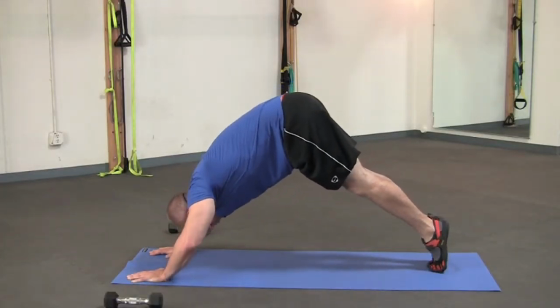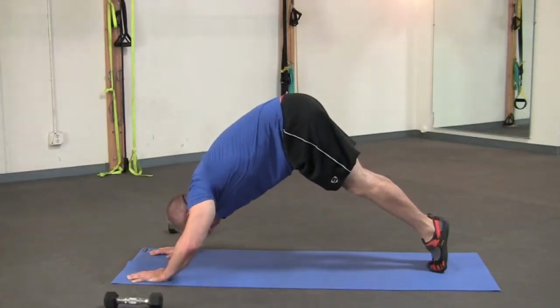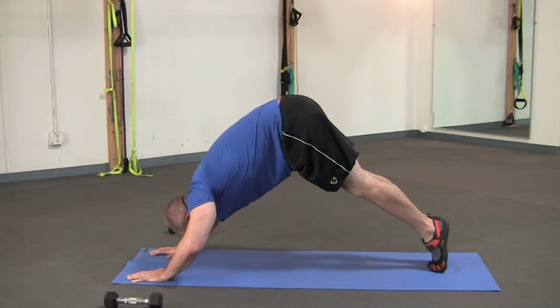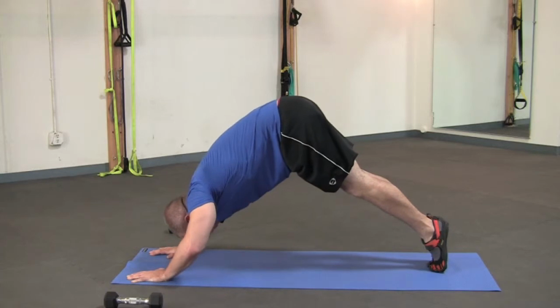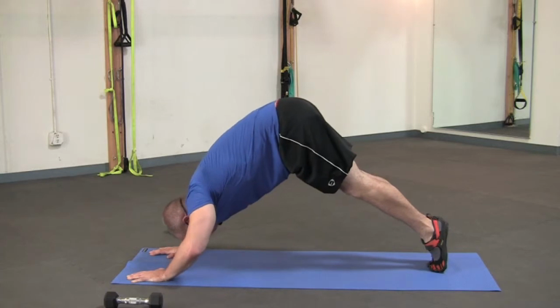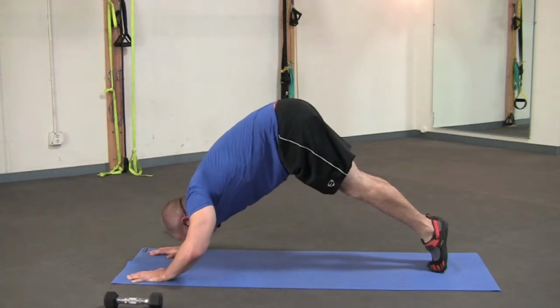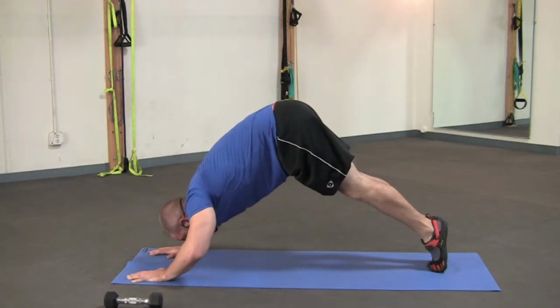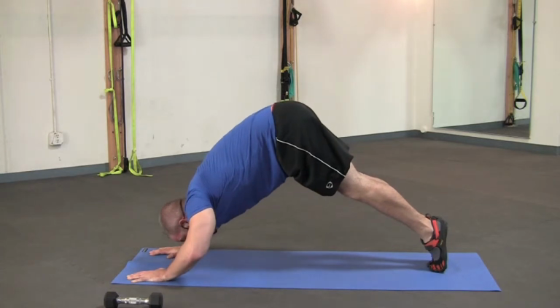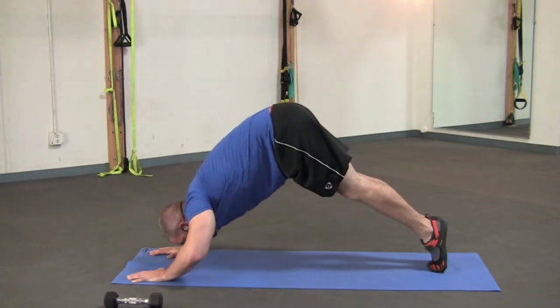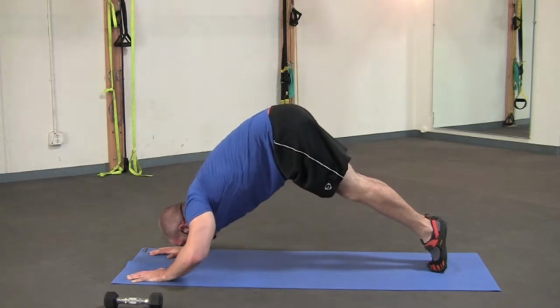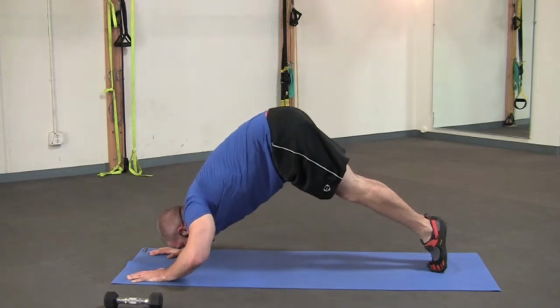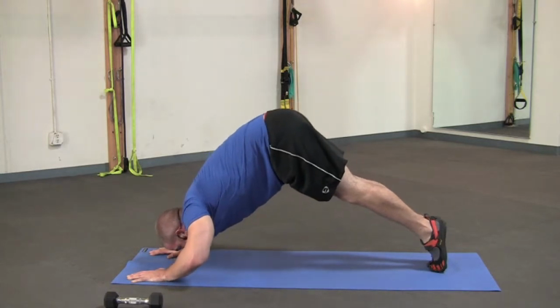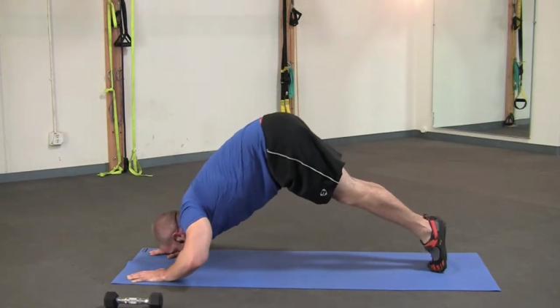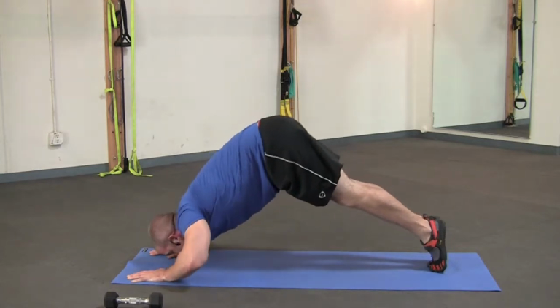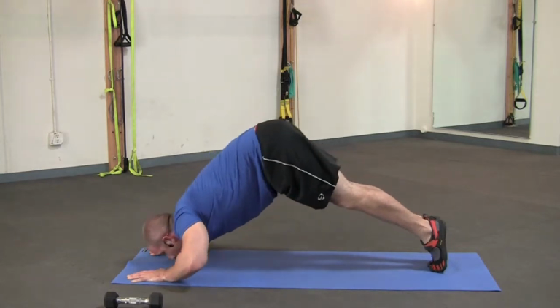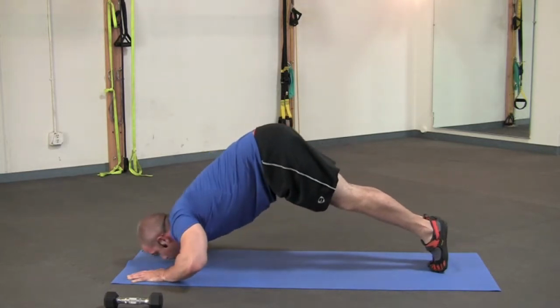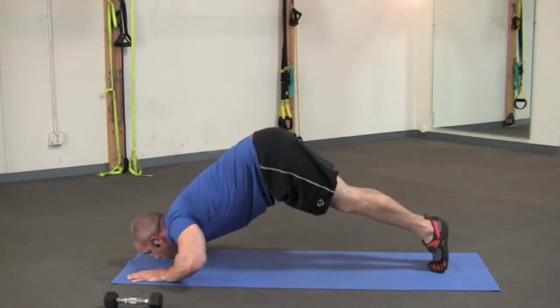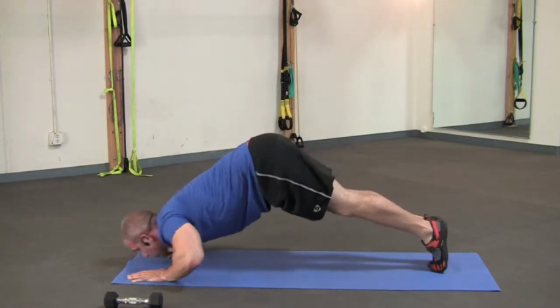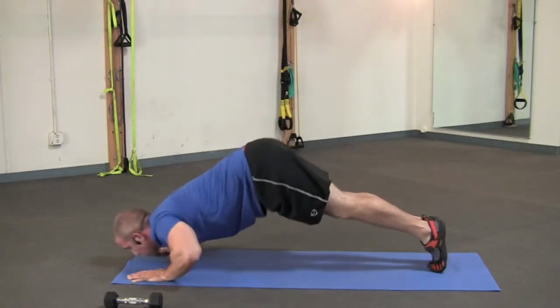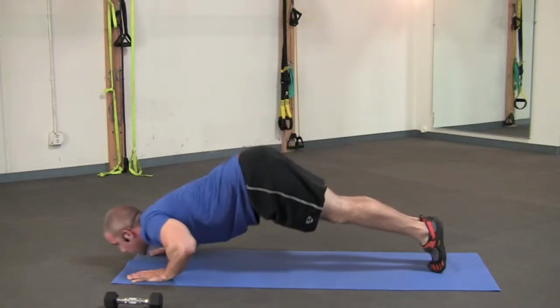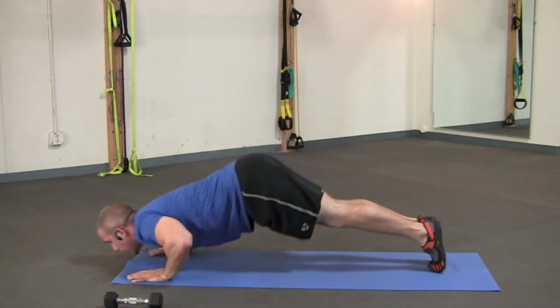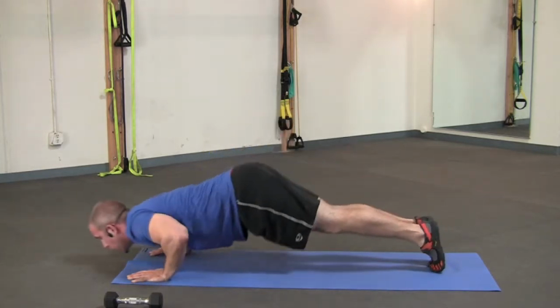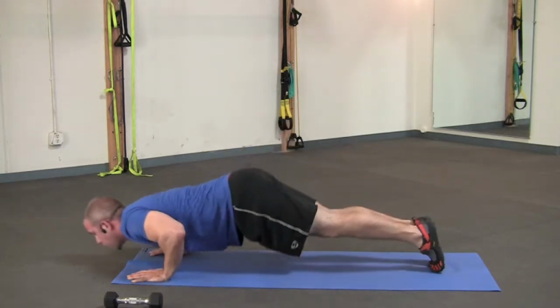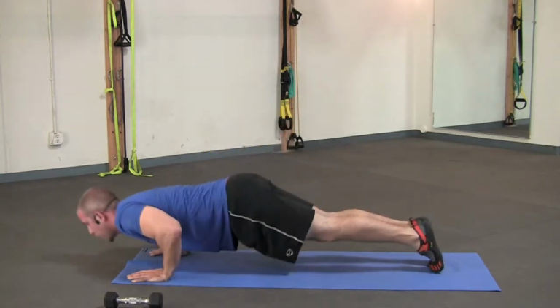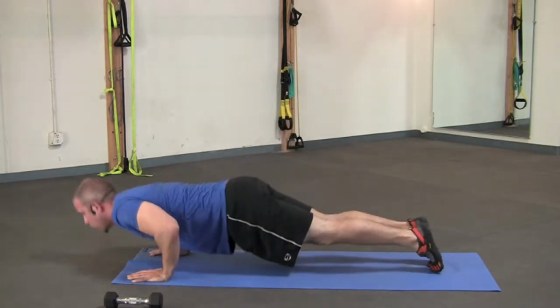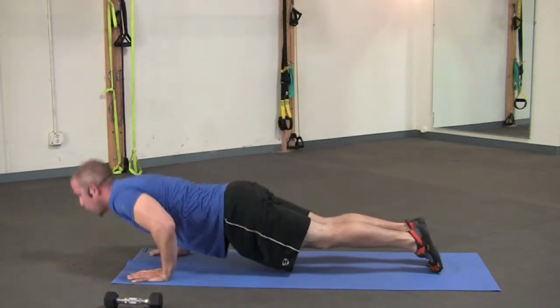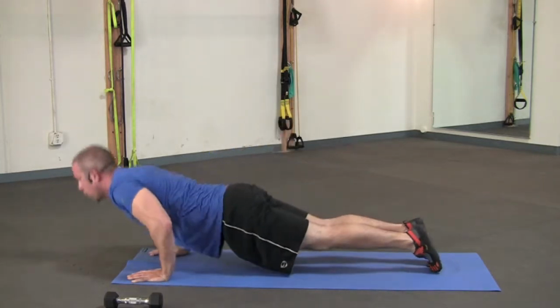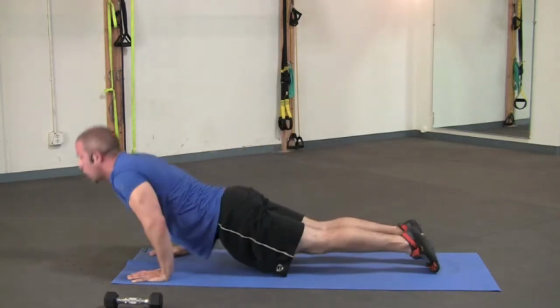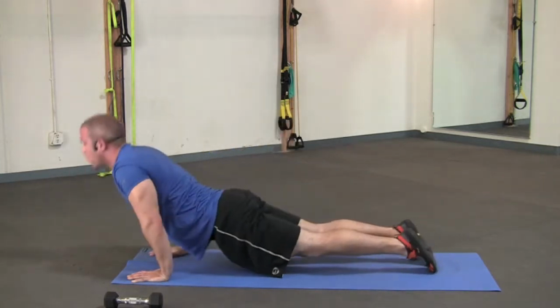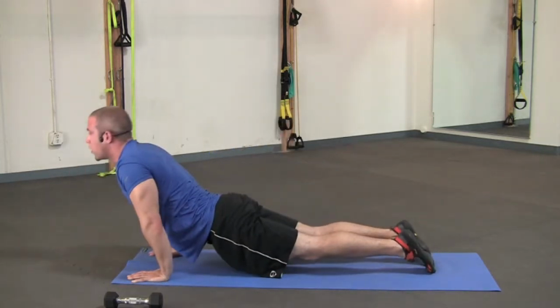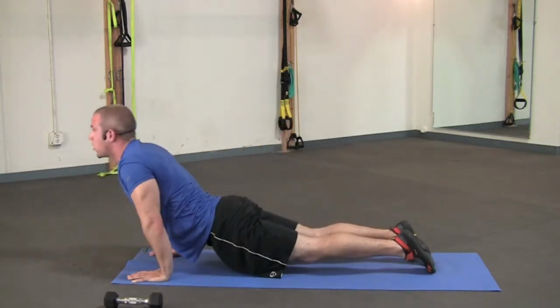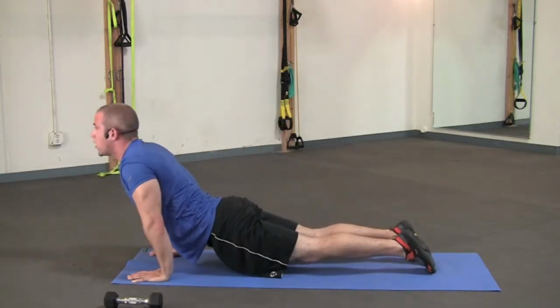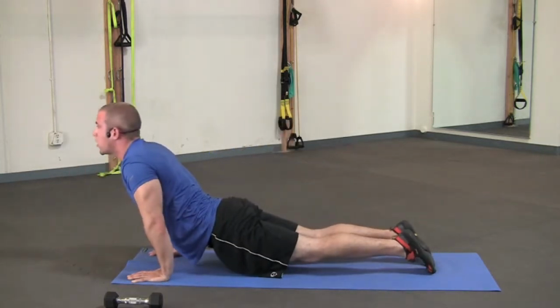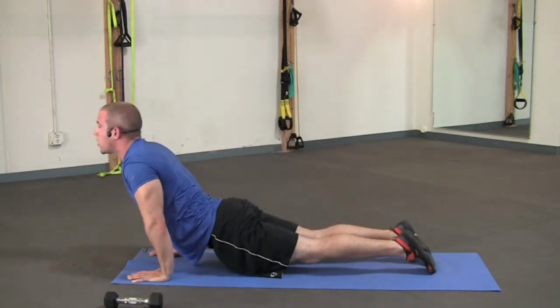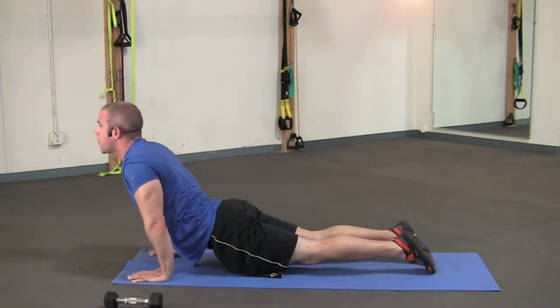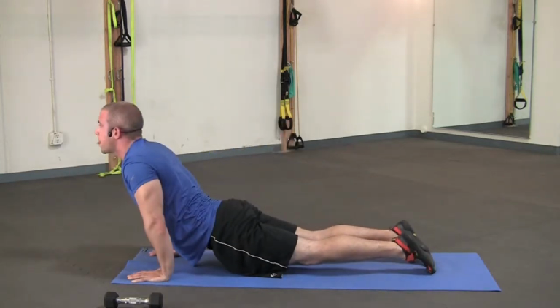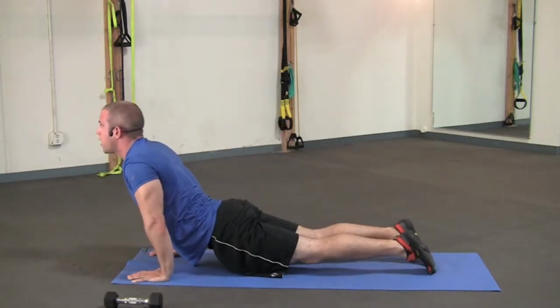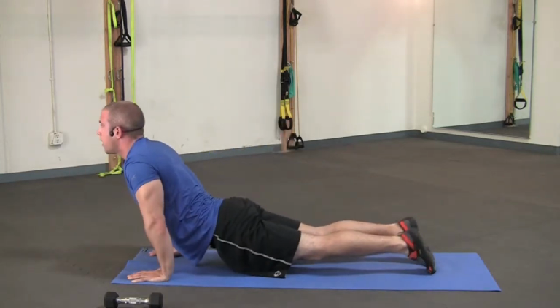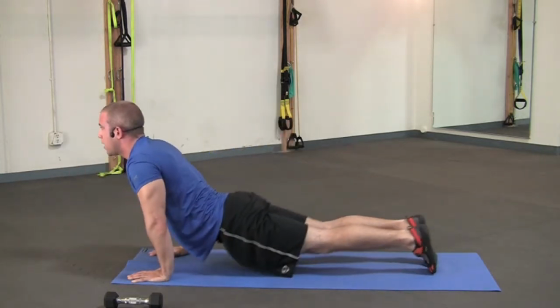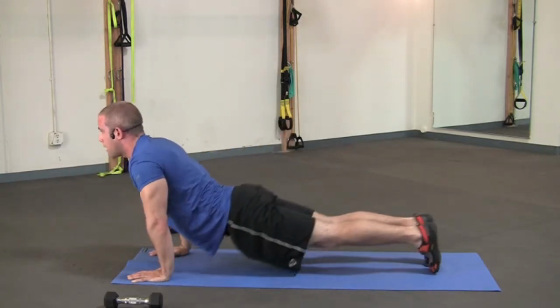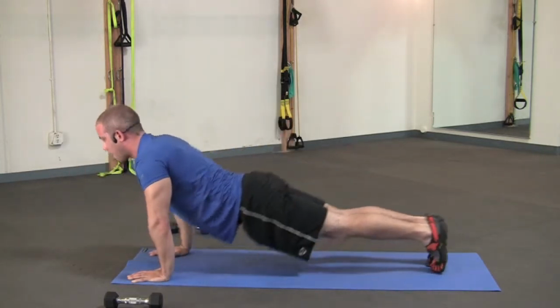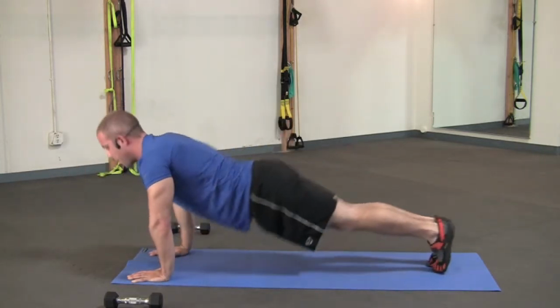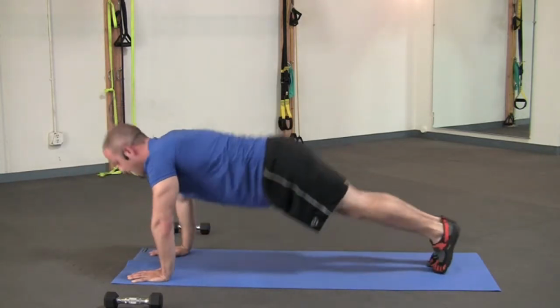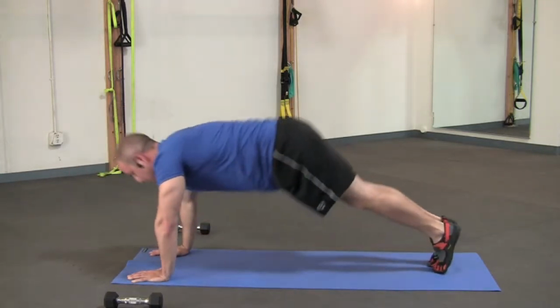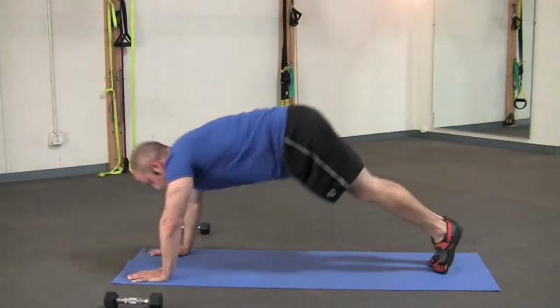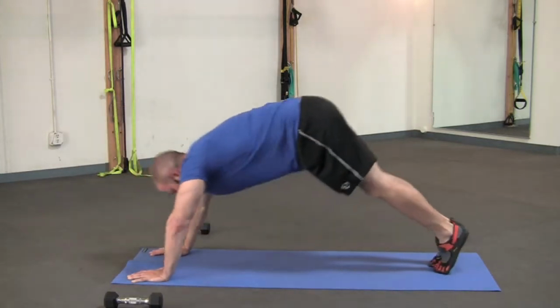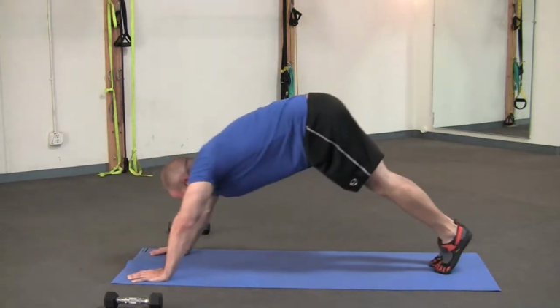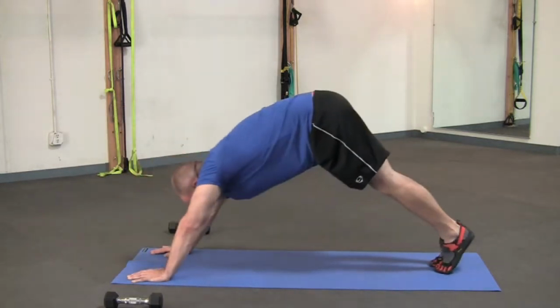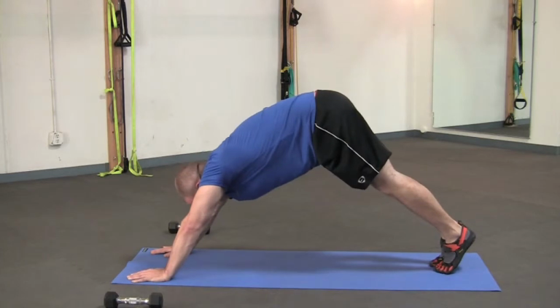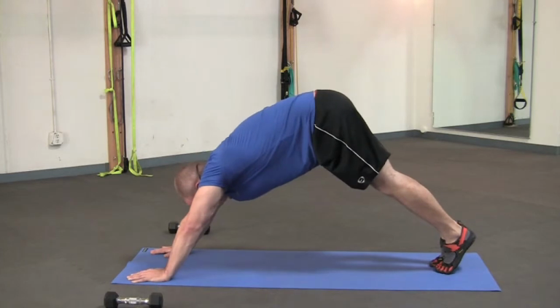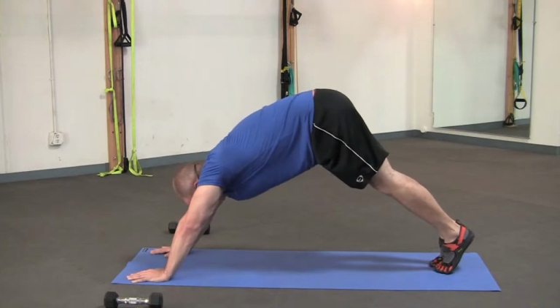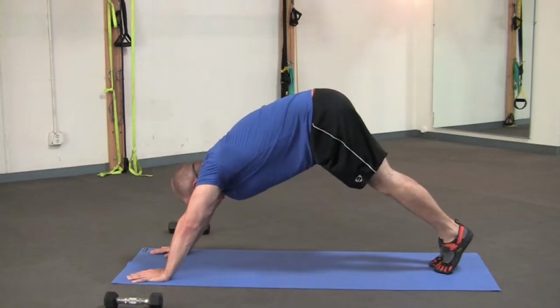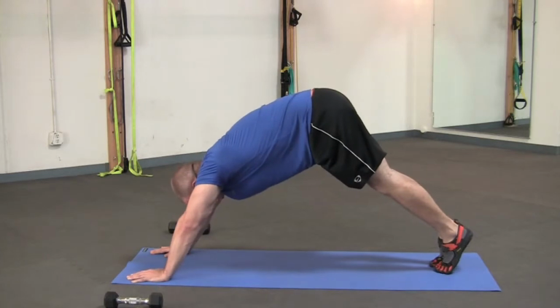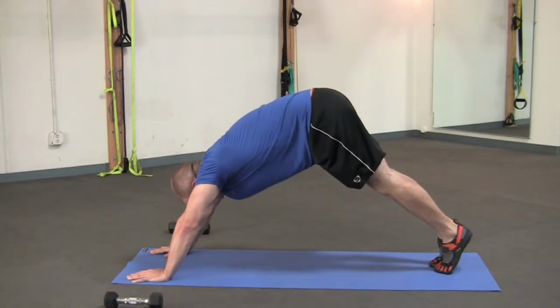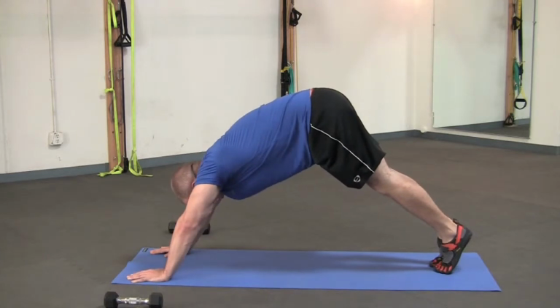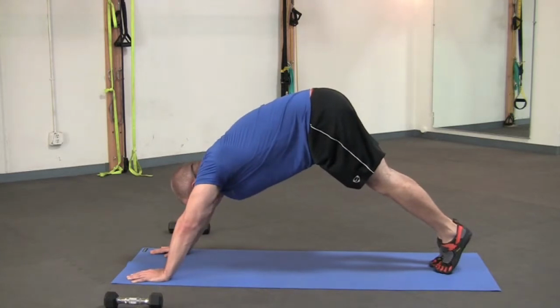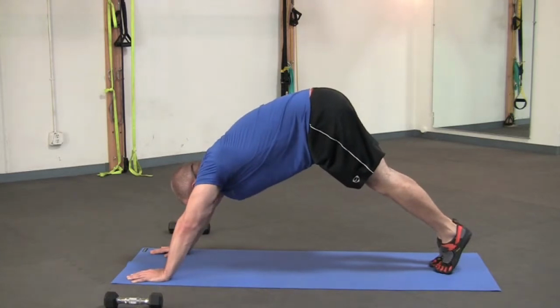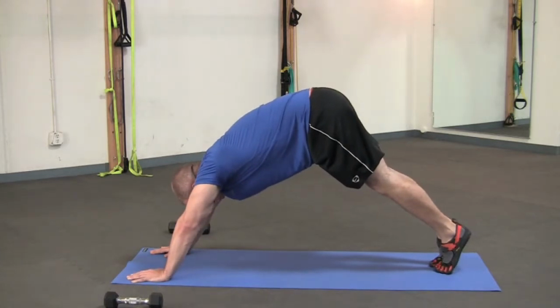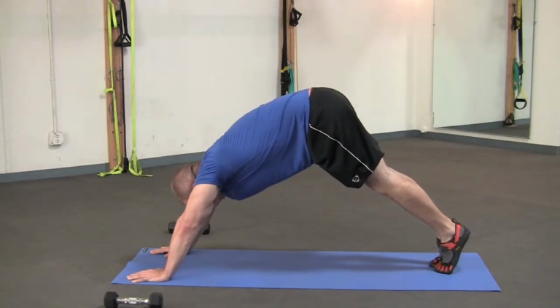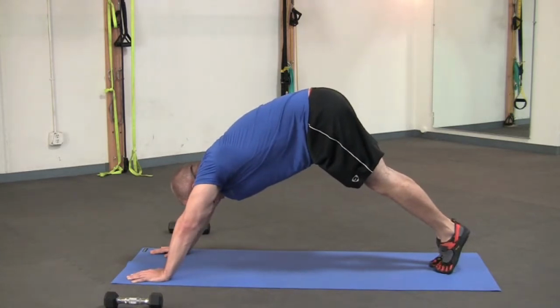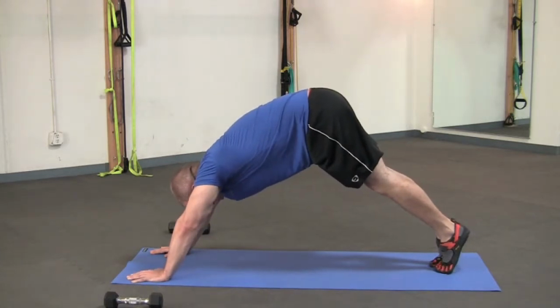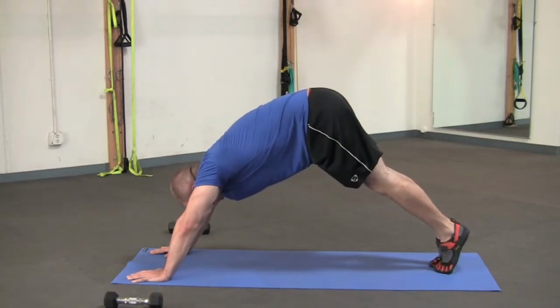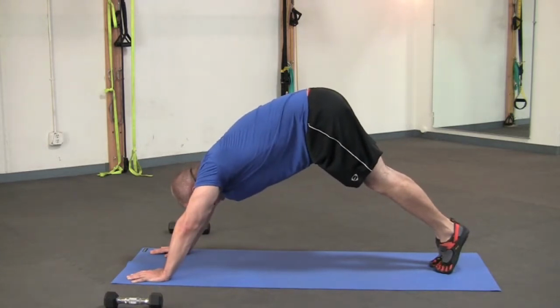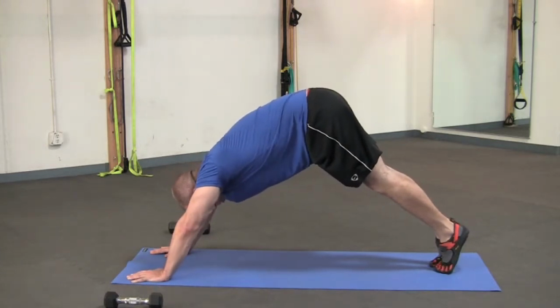Use your upper body strength to hold you. And back. We've got four more. Here we go.